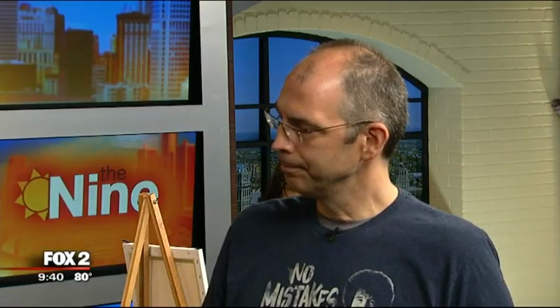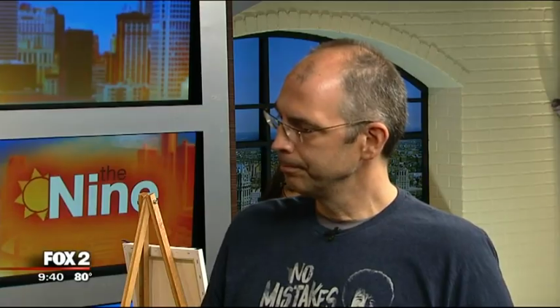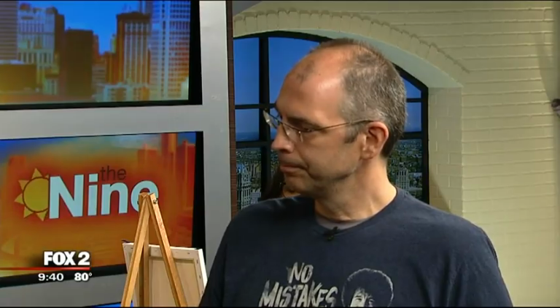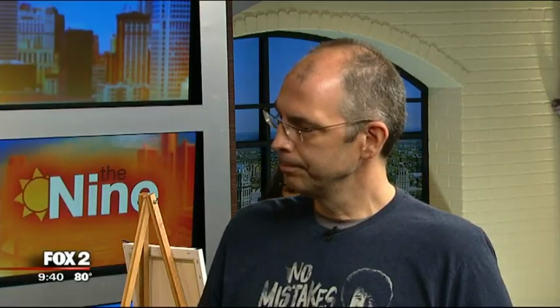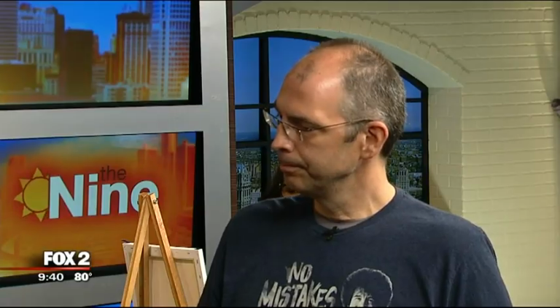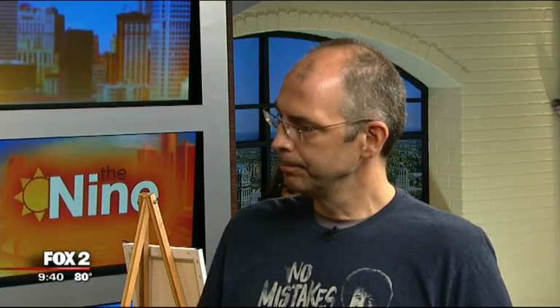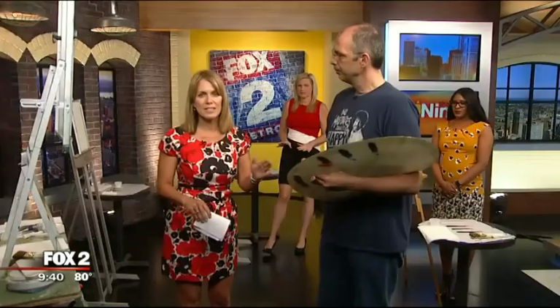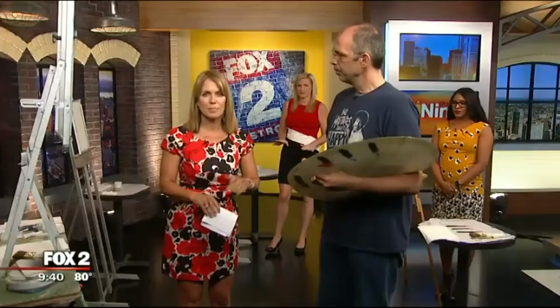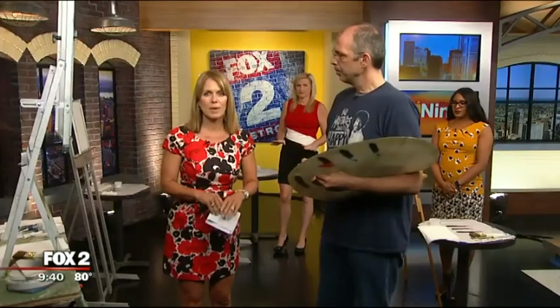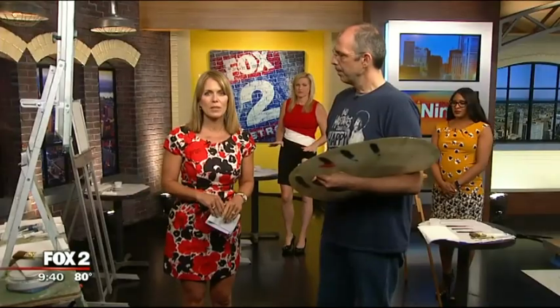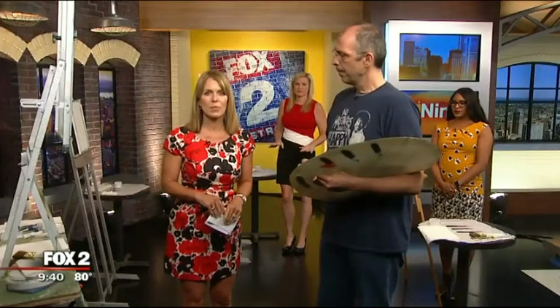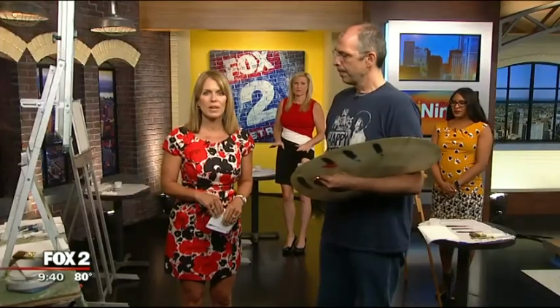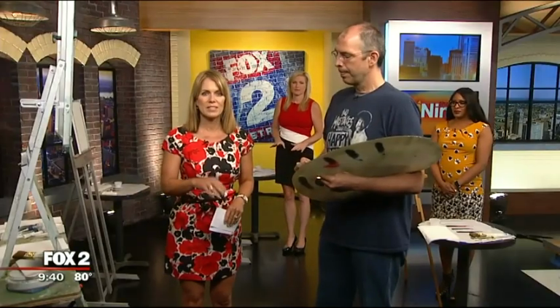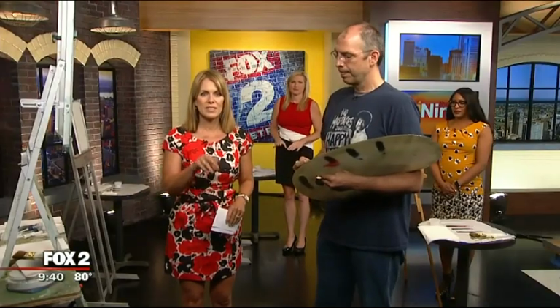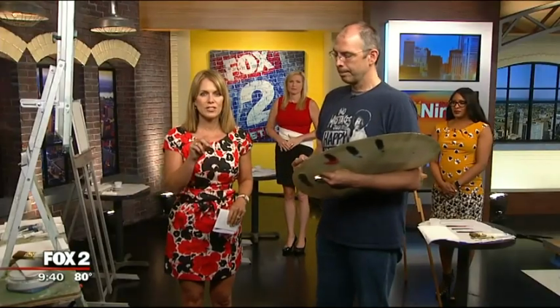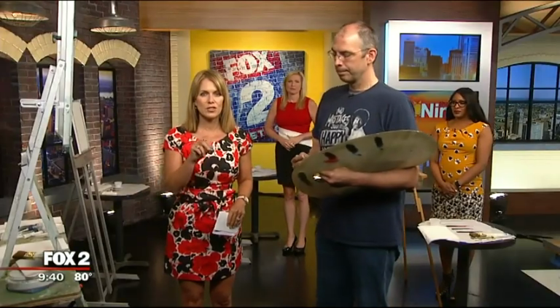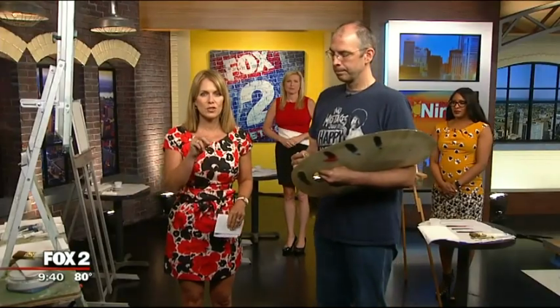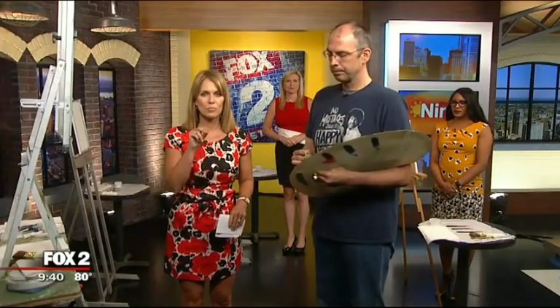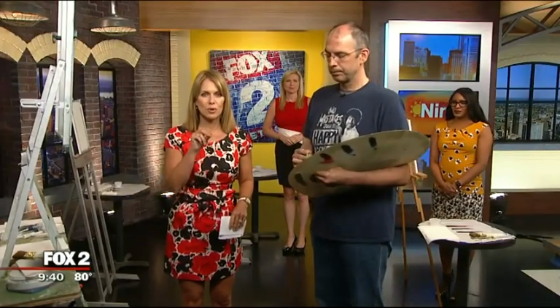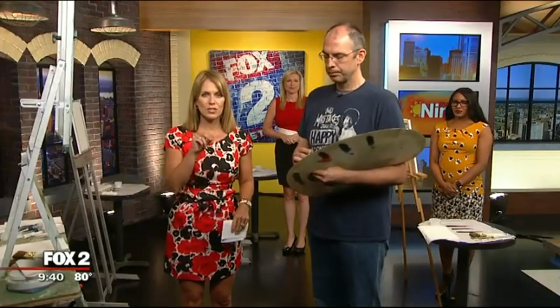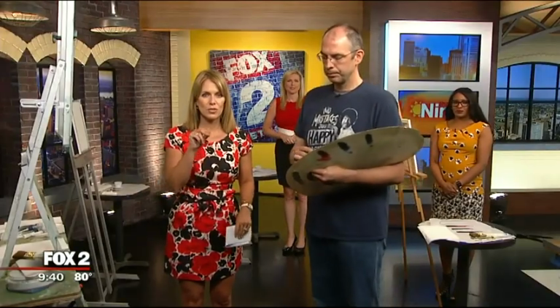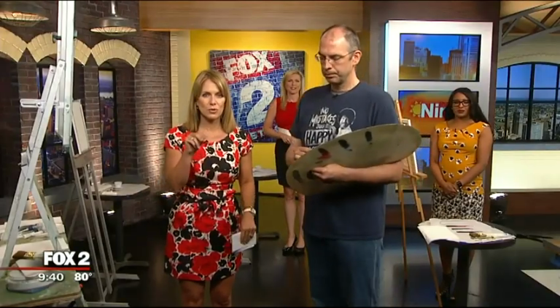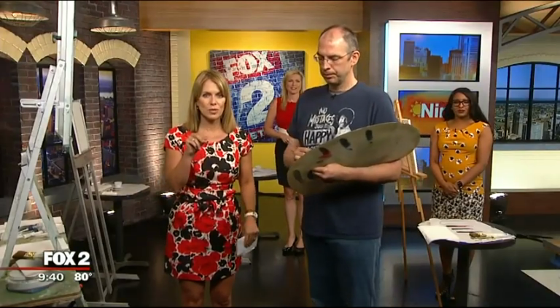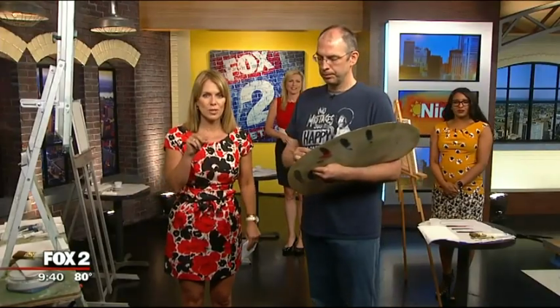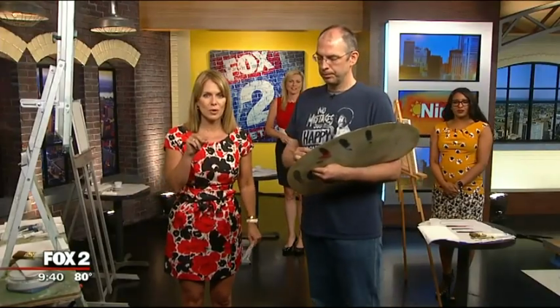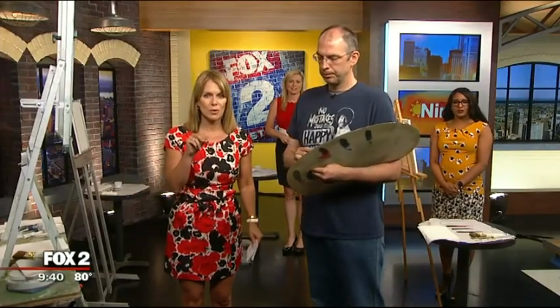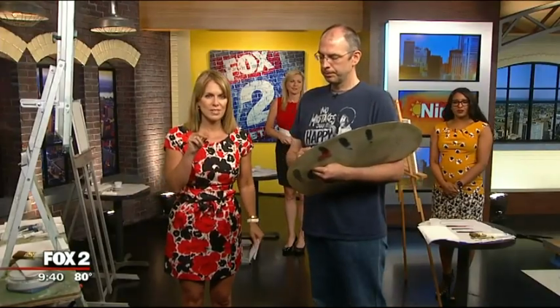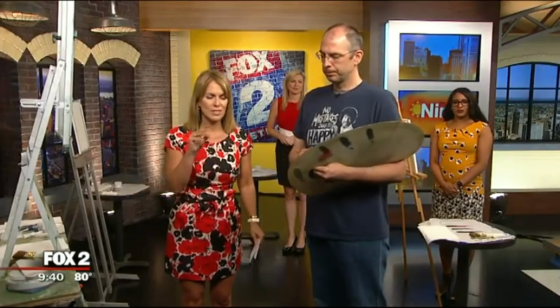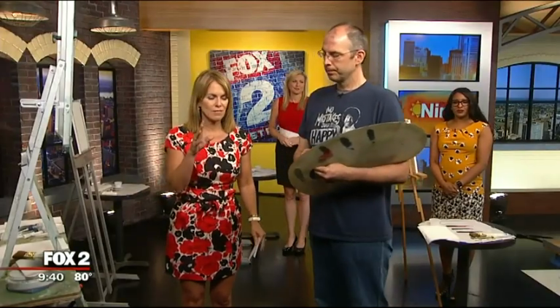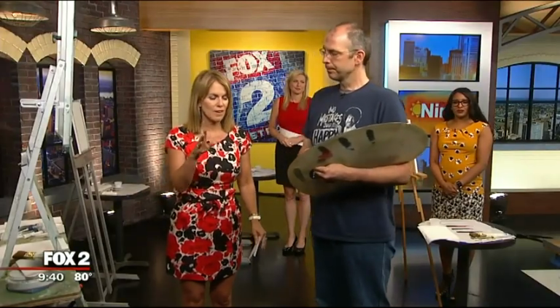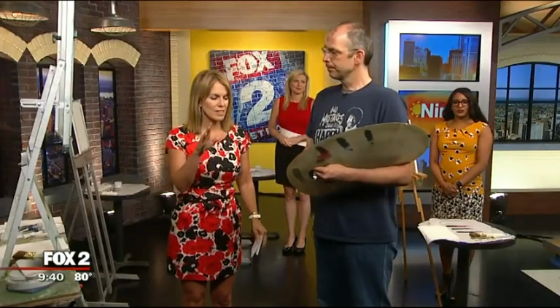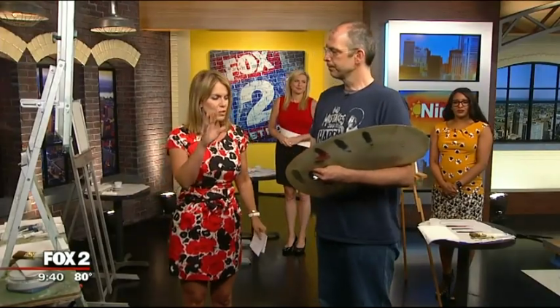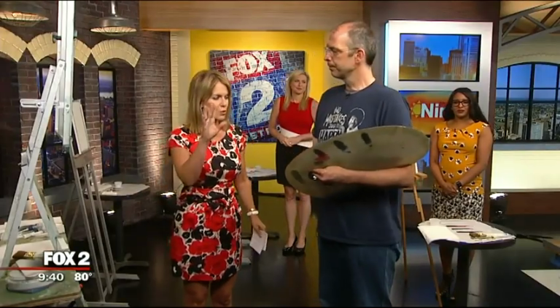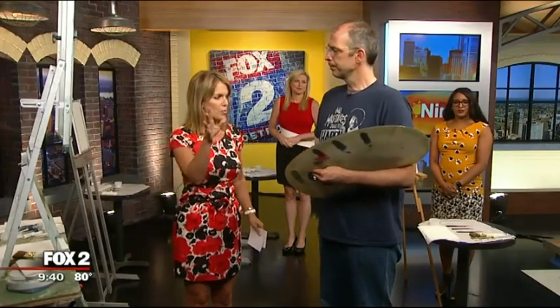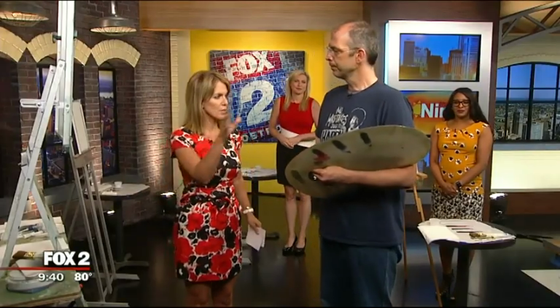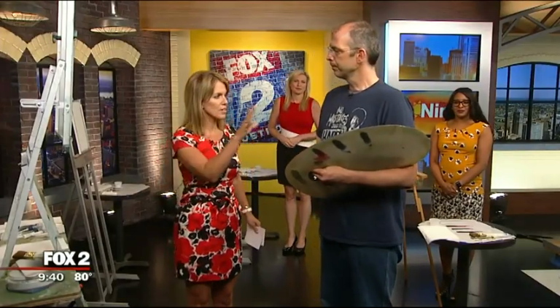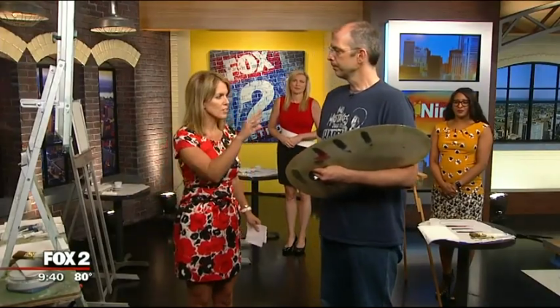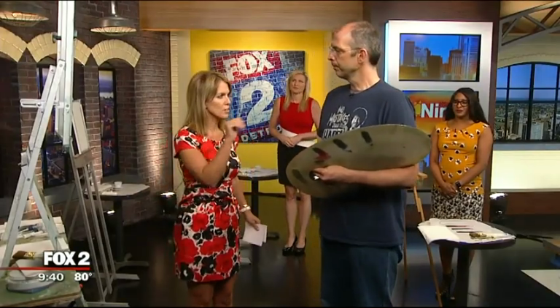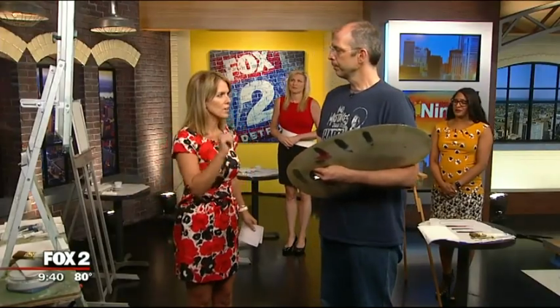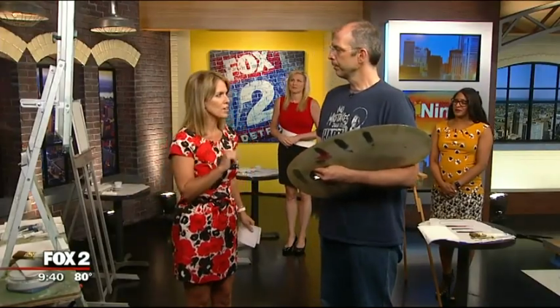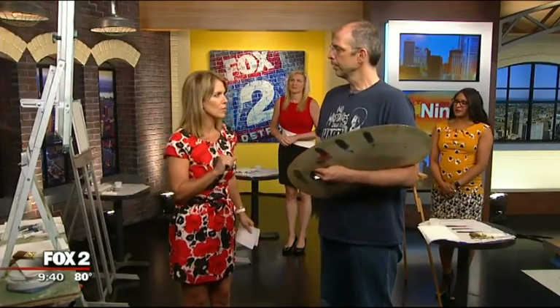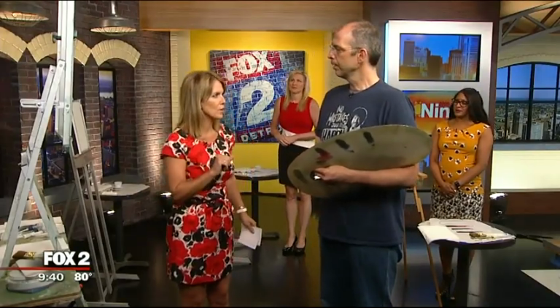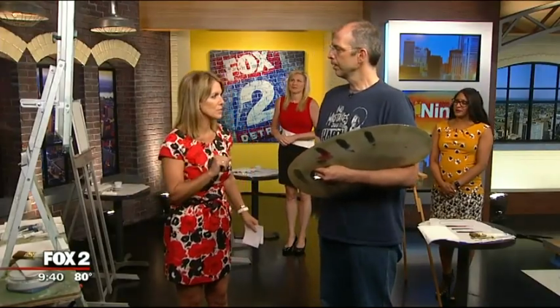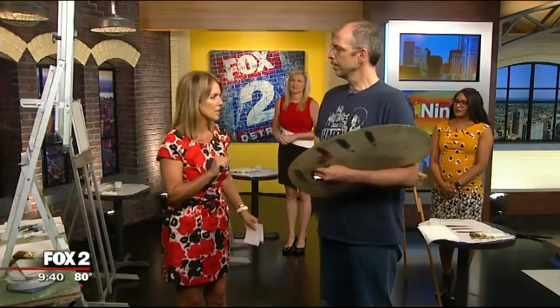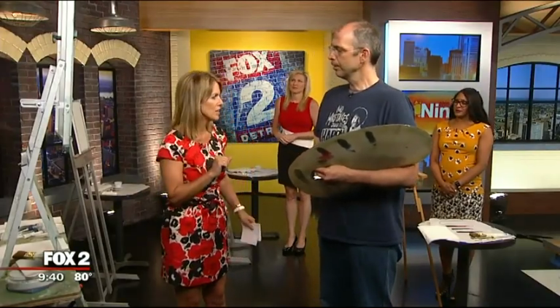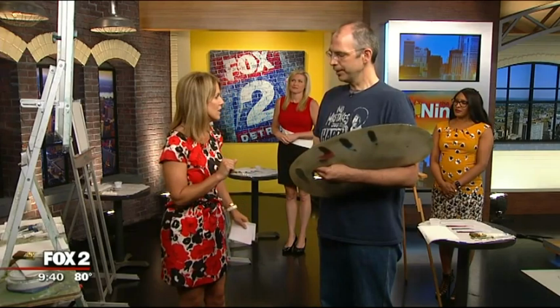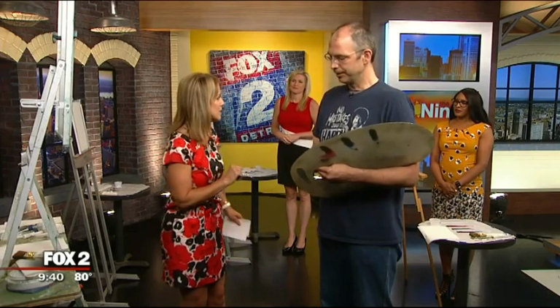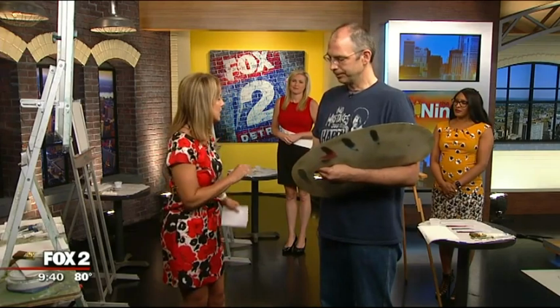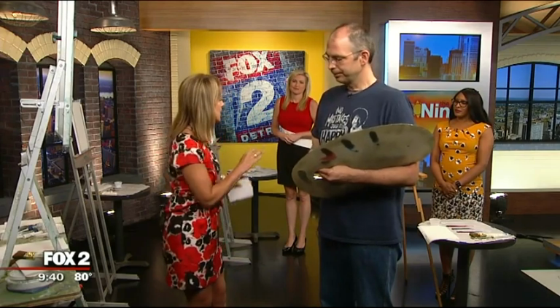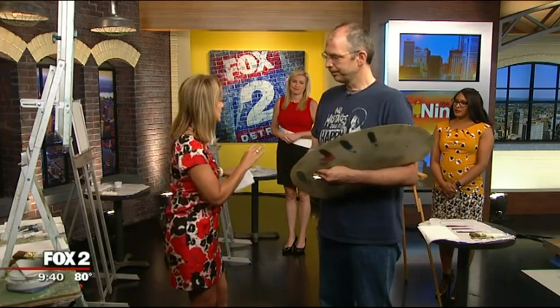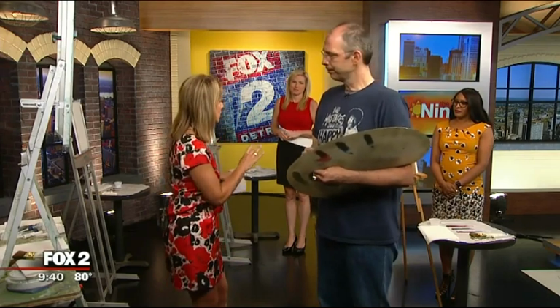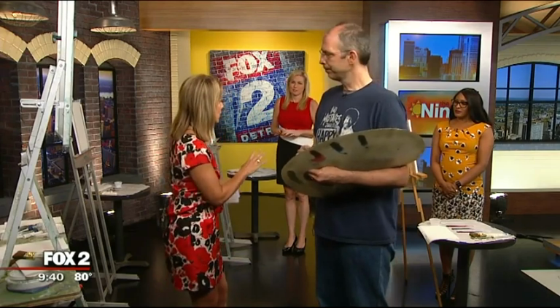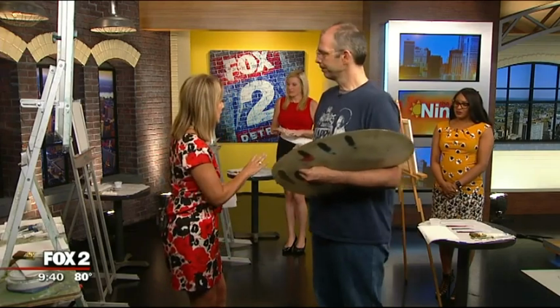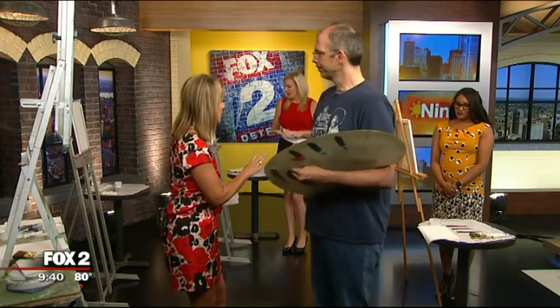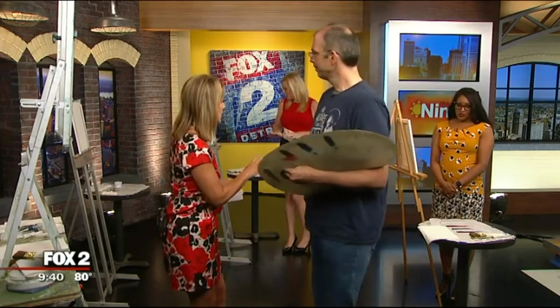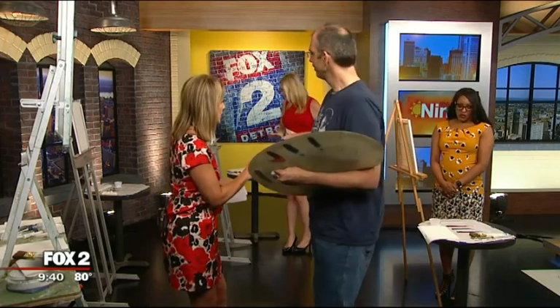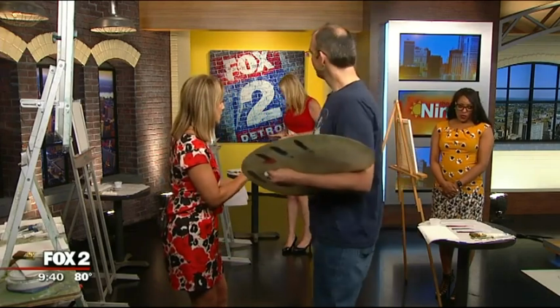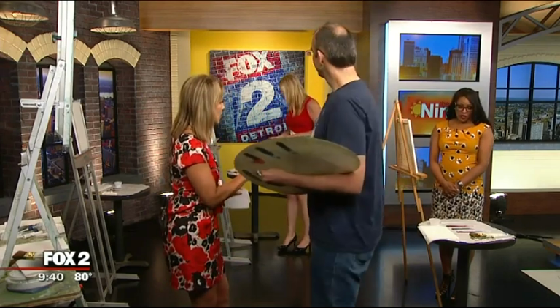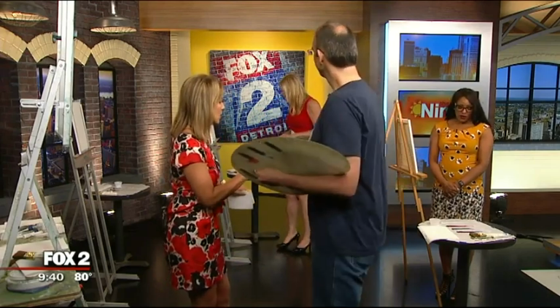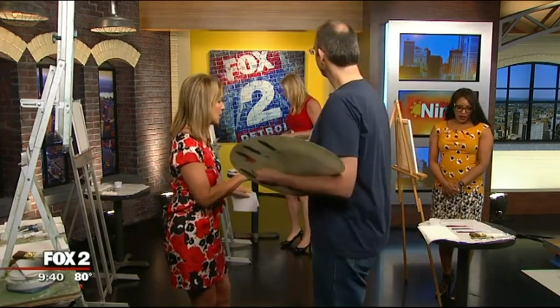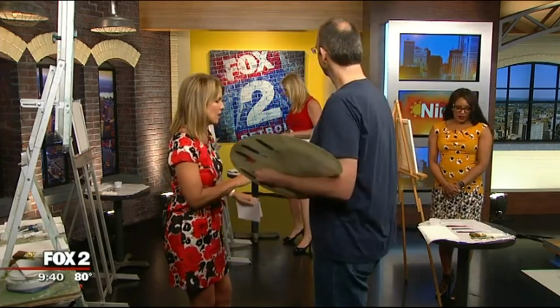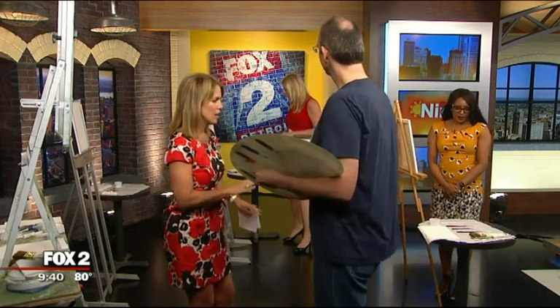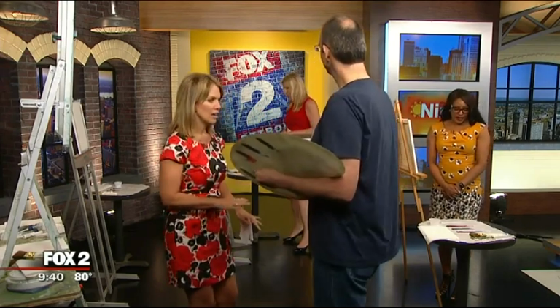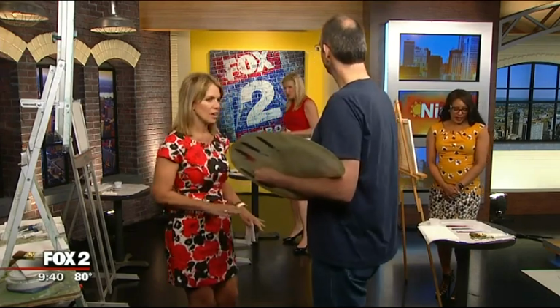Ted's link, by the way, is Nature's Brush Studio — it's on Fox 2, we put a link to him on our website. Ladies, are you ready? We're ready to paint.